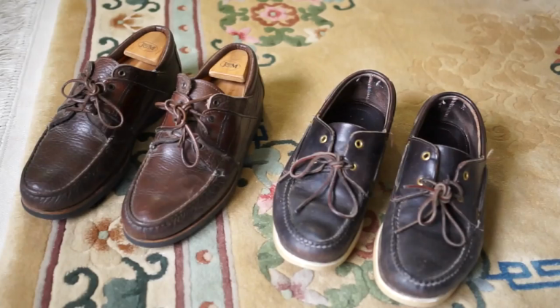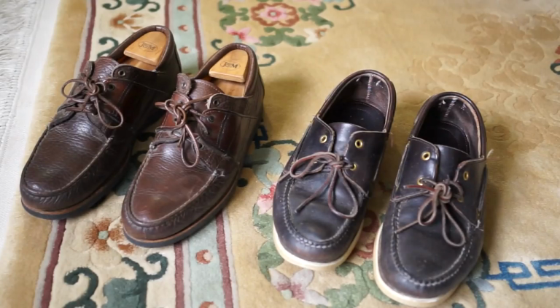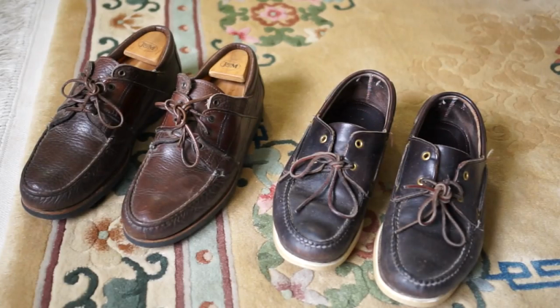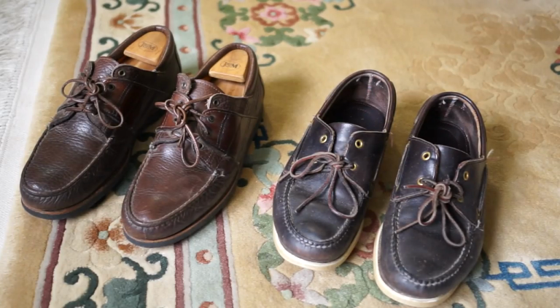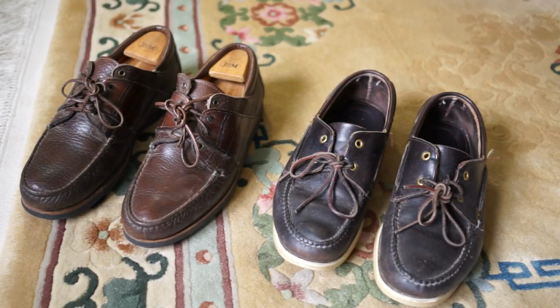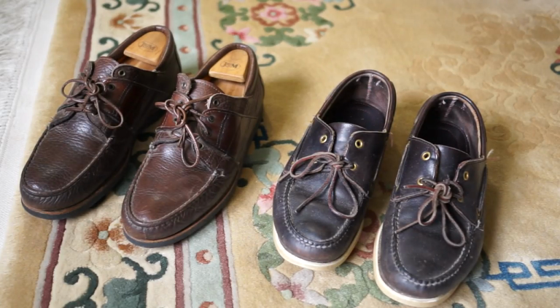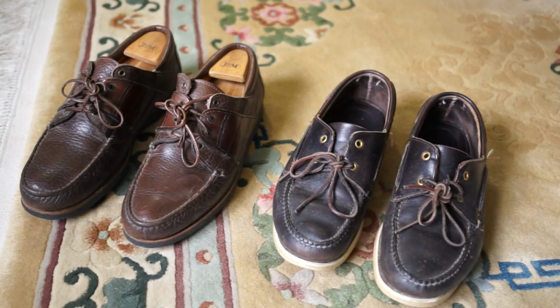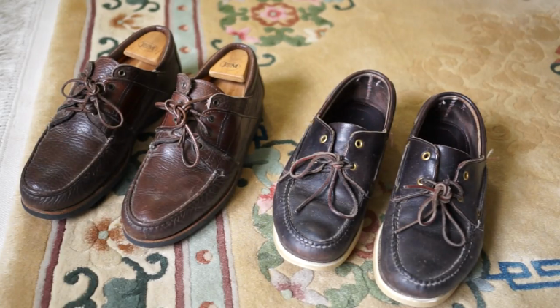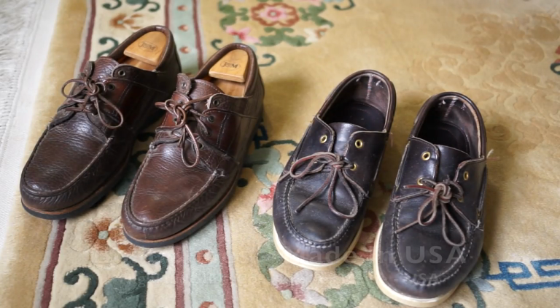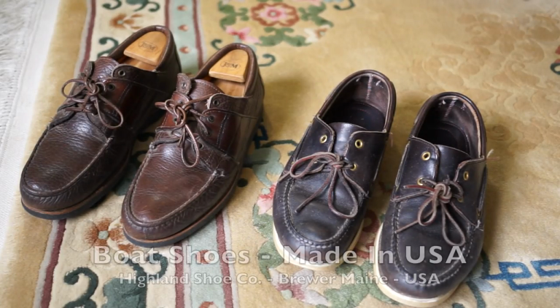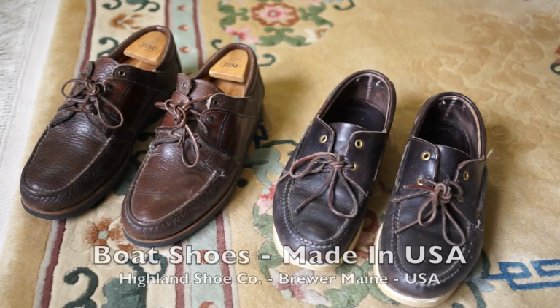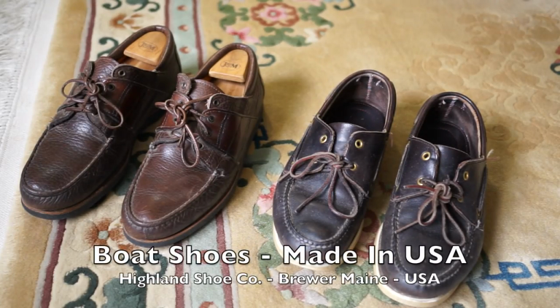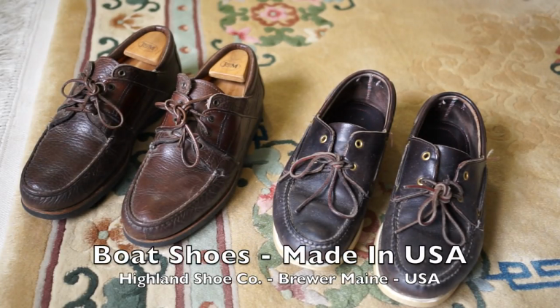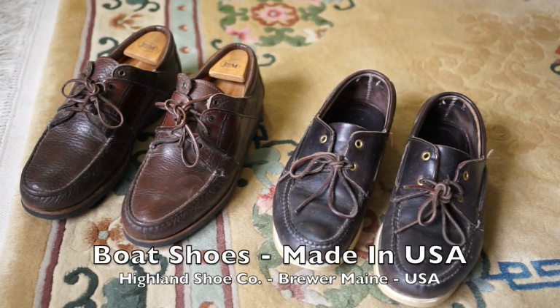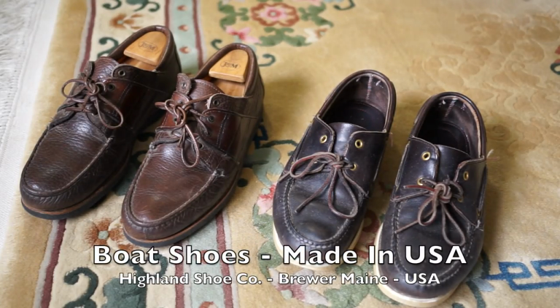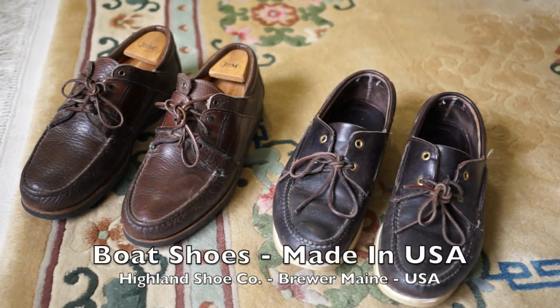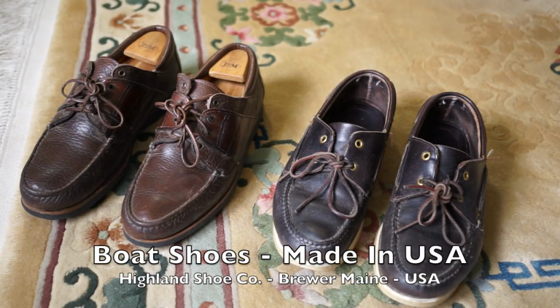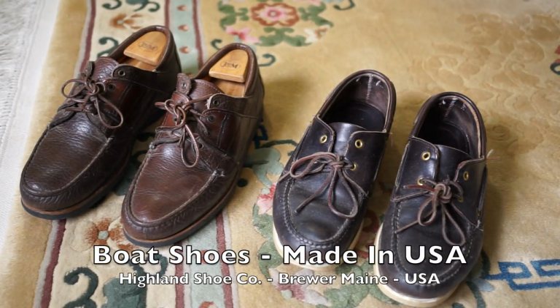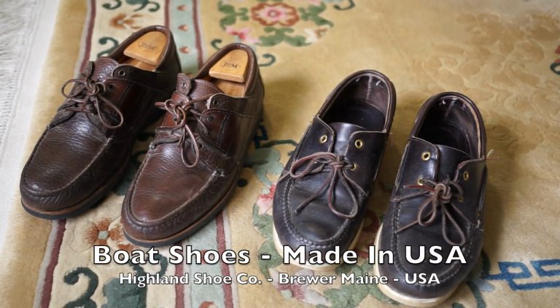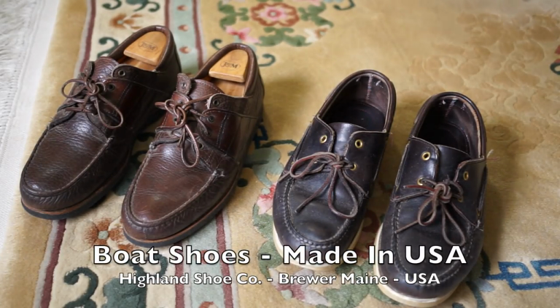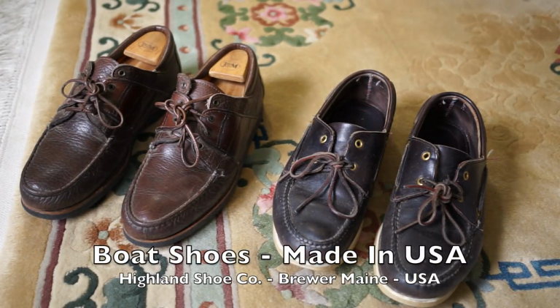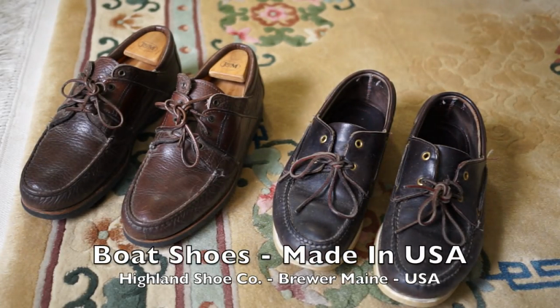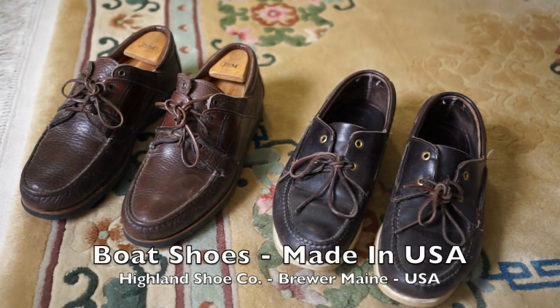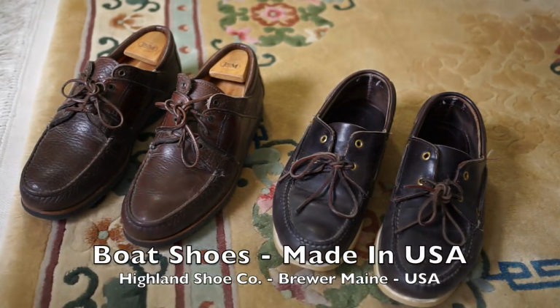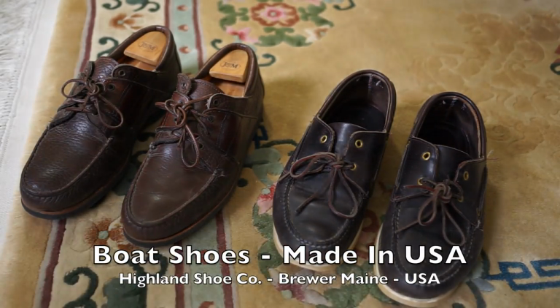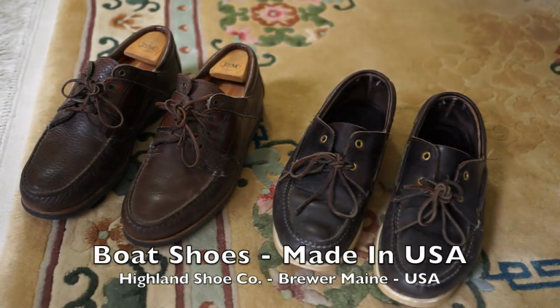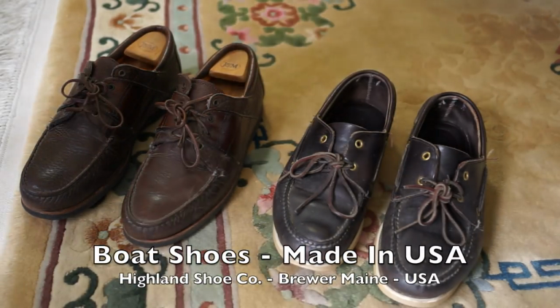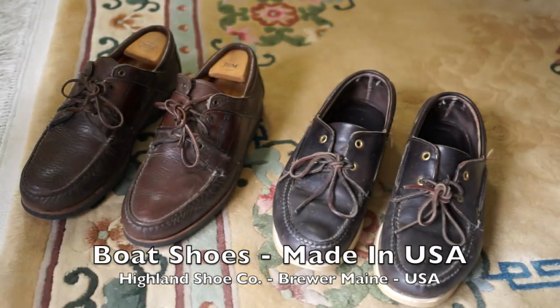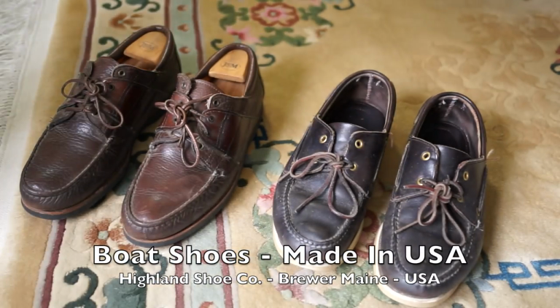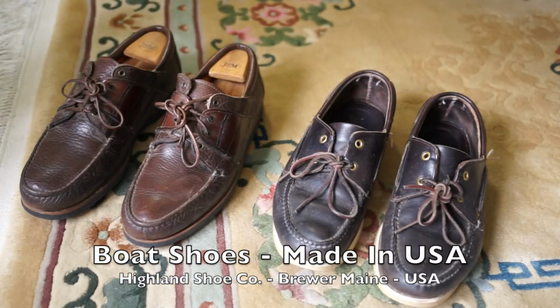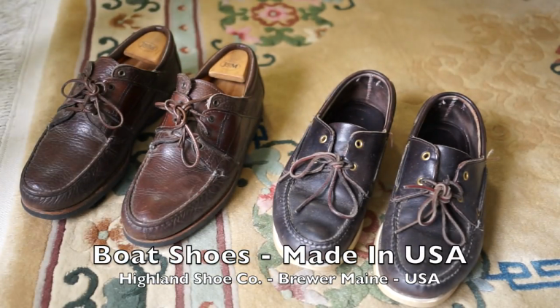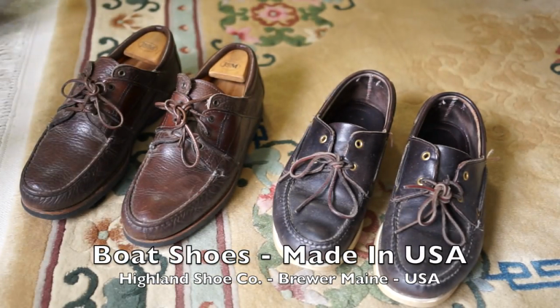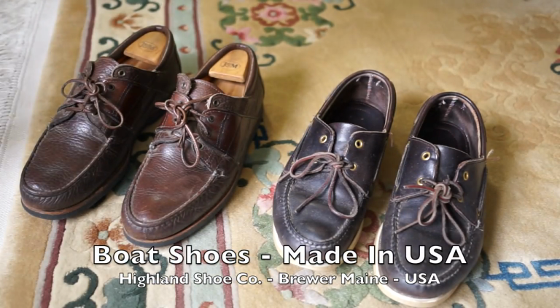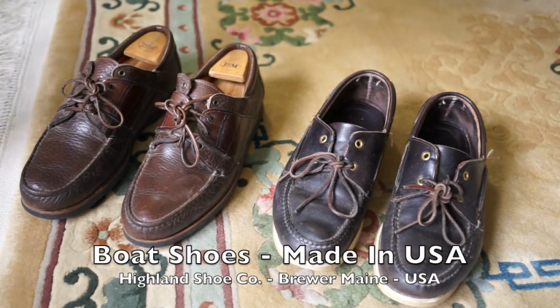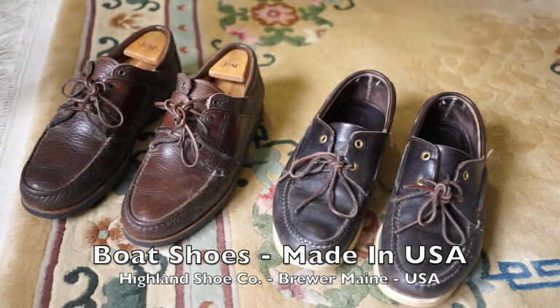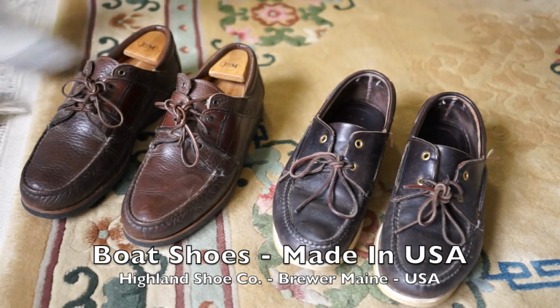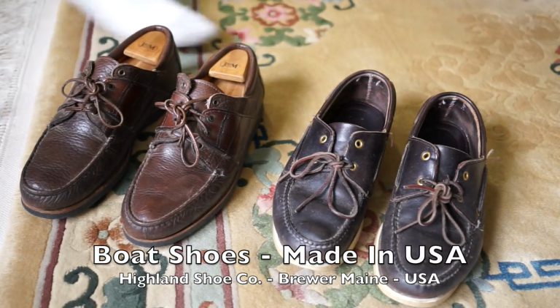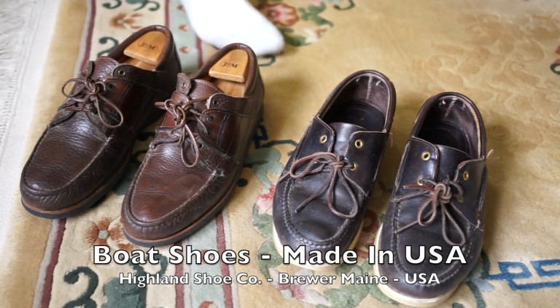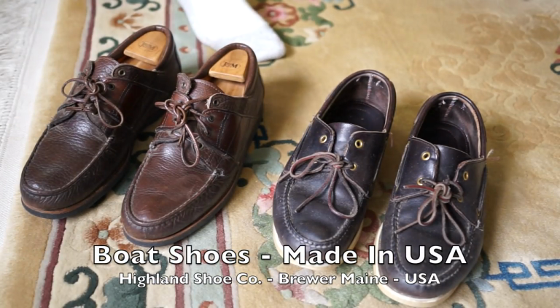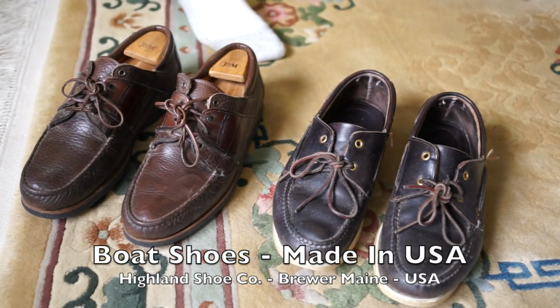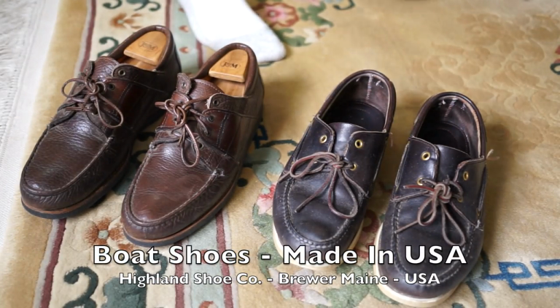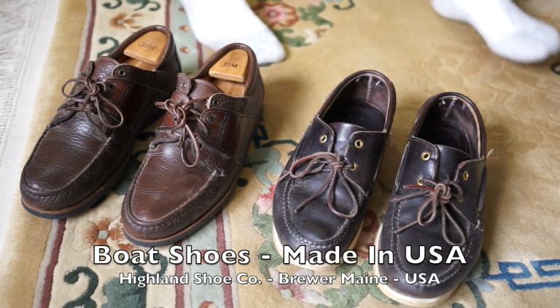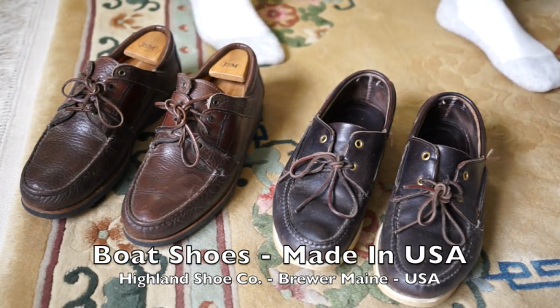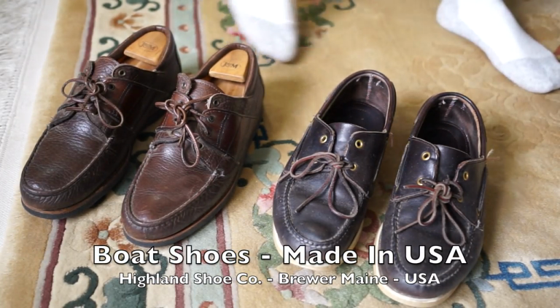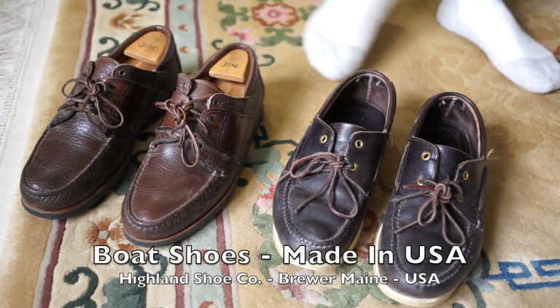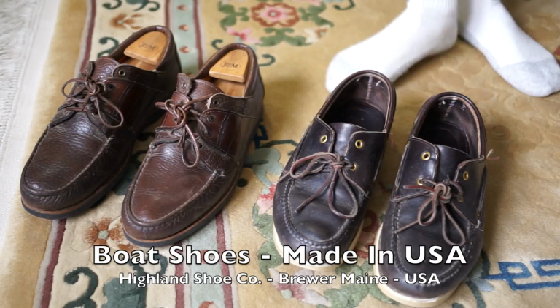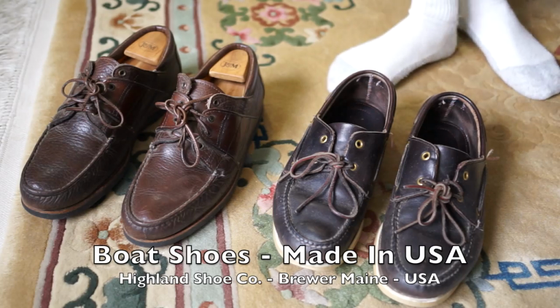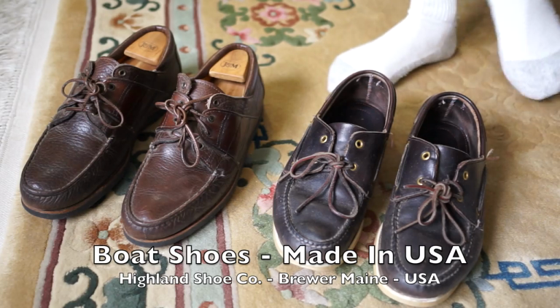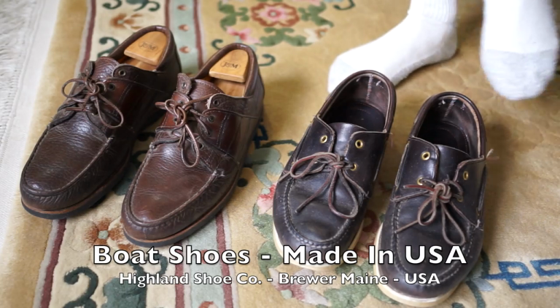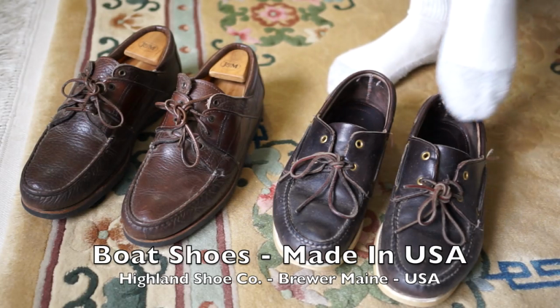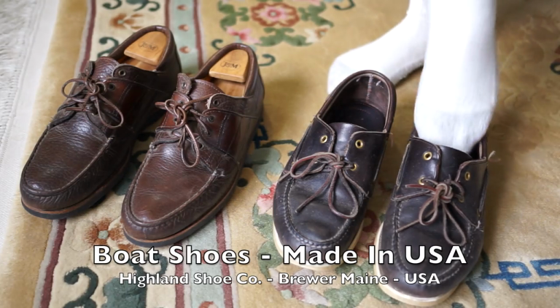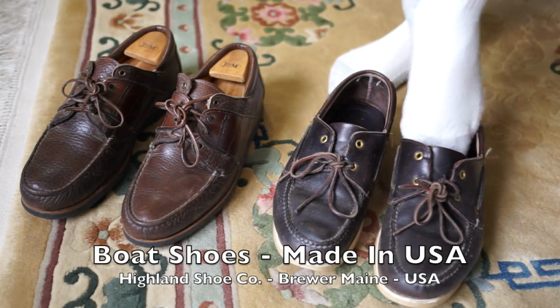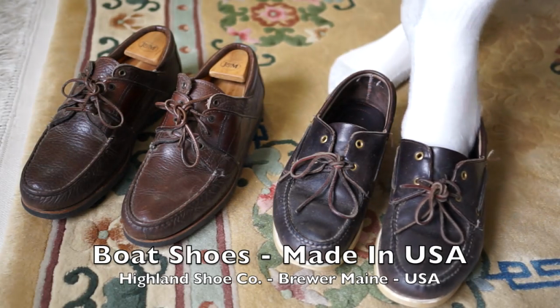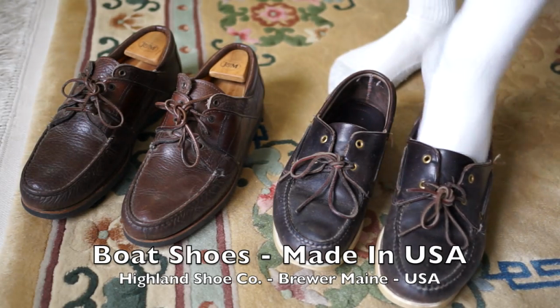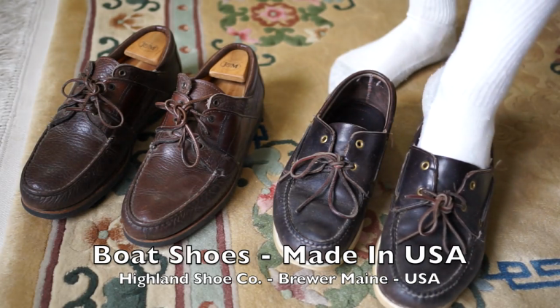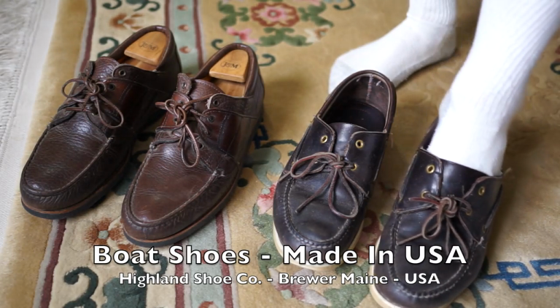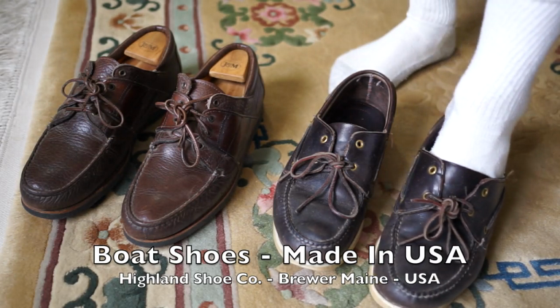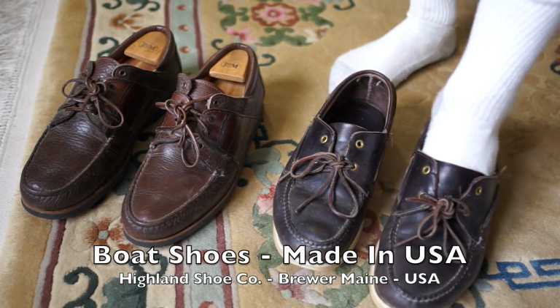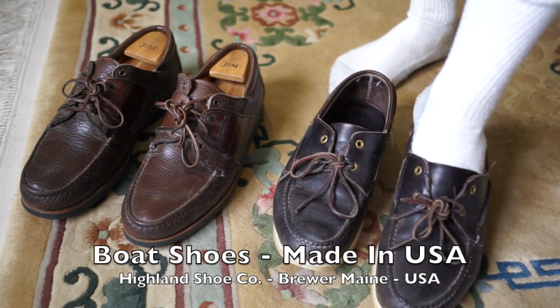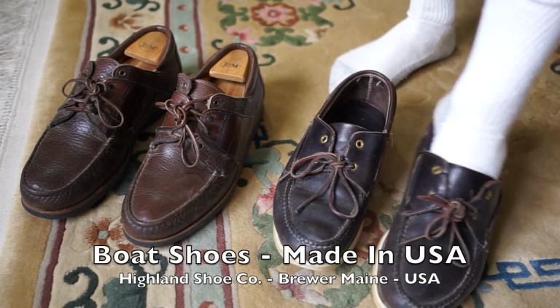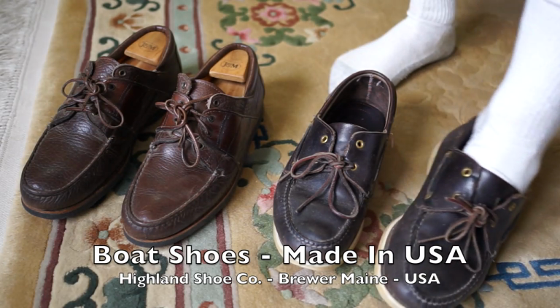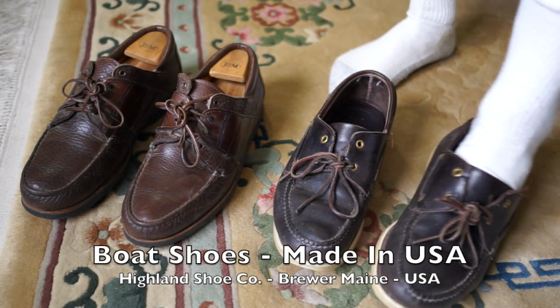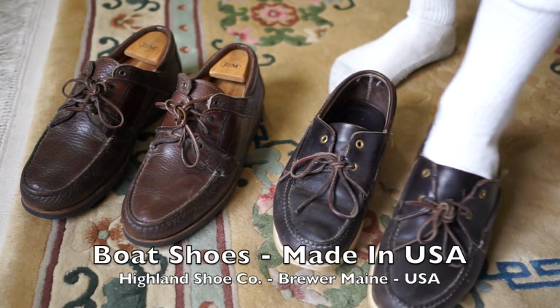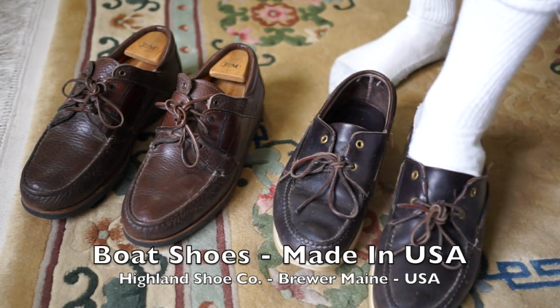I recently did a review on some Sperry Gold Cup boat shoes. They're about $150 retail and they're very well made, but they are made overseas.